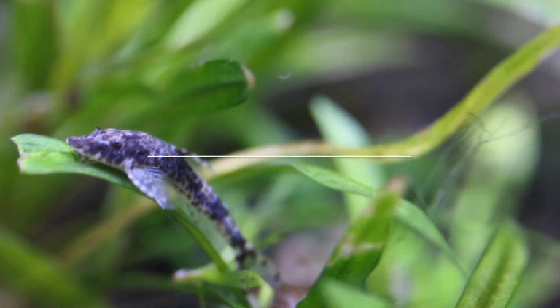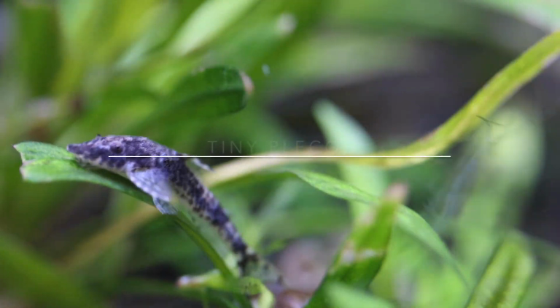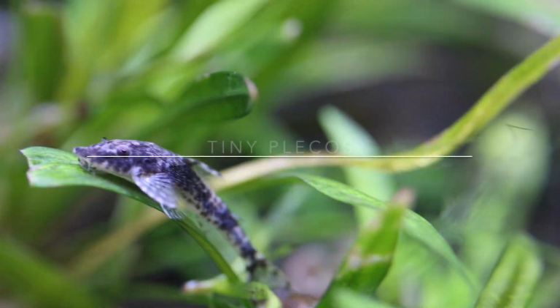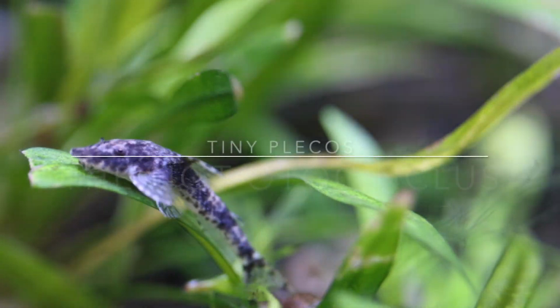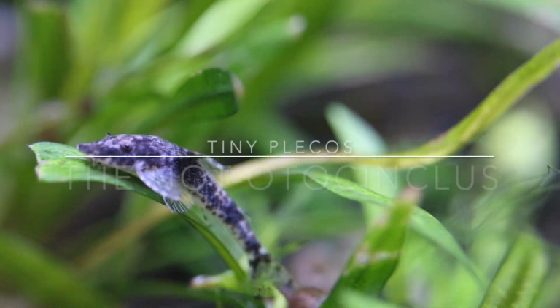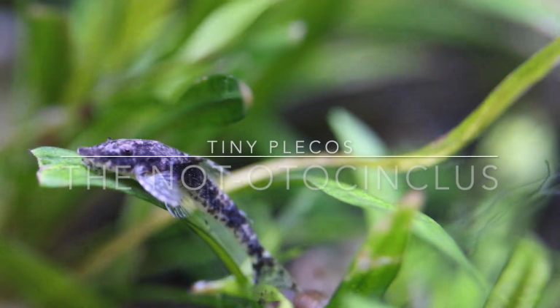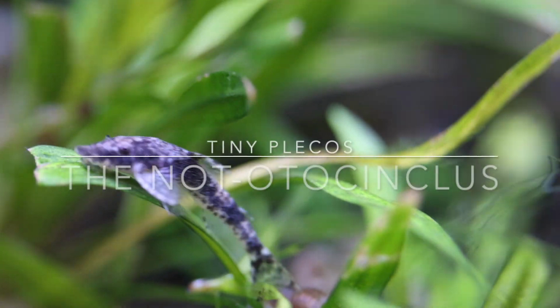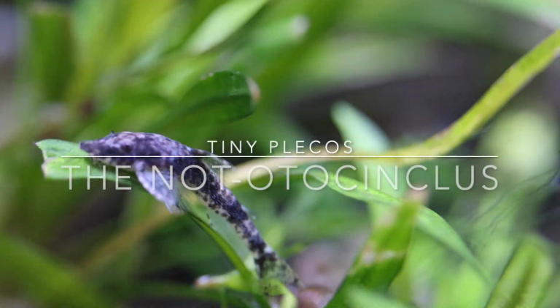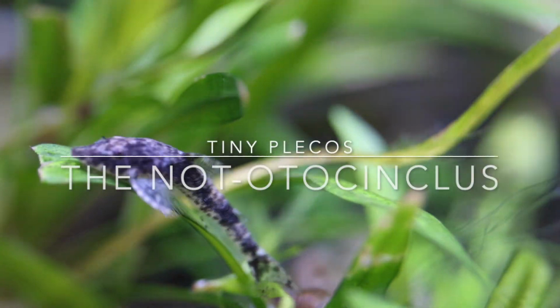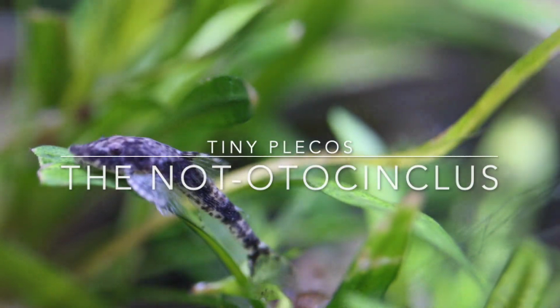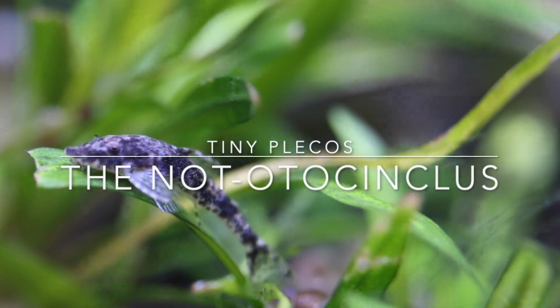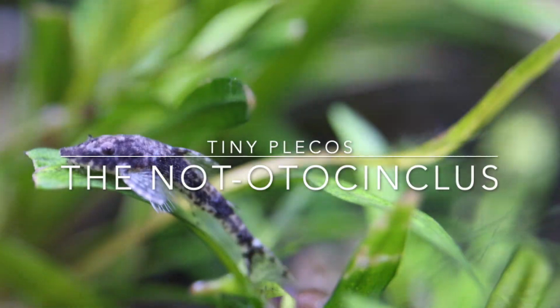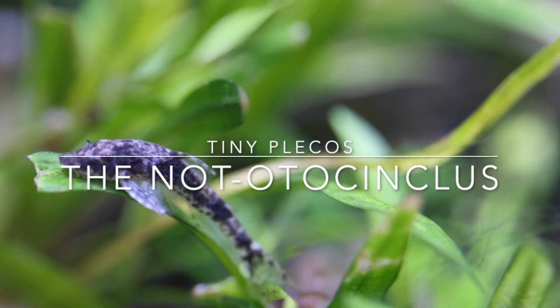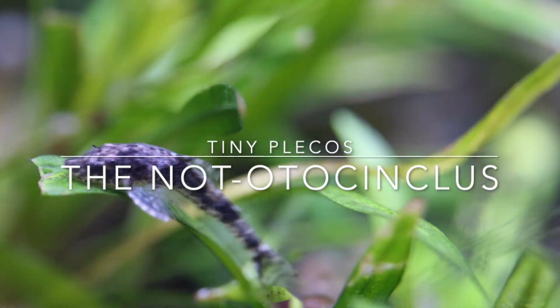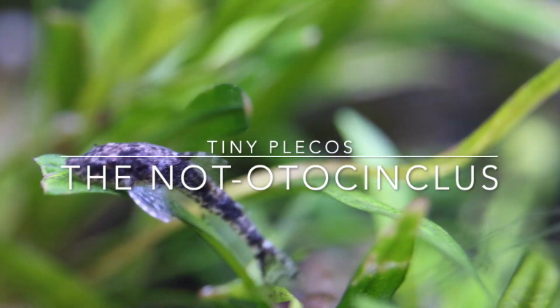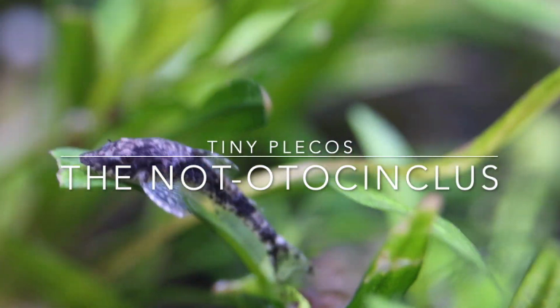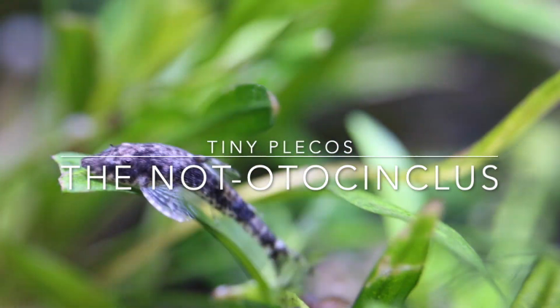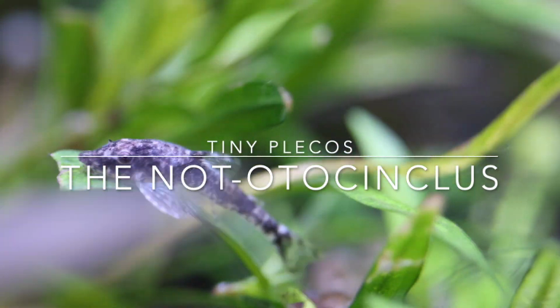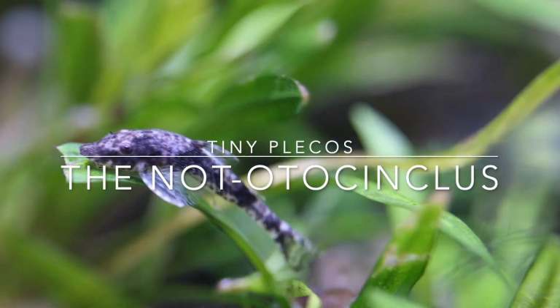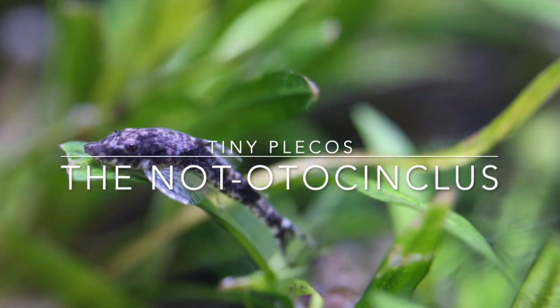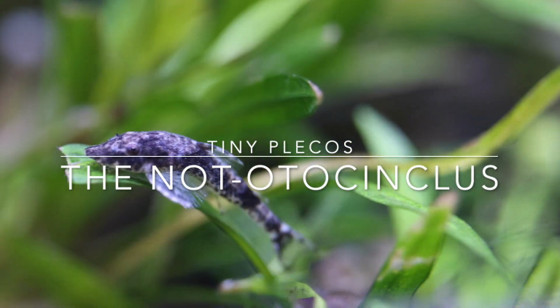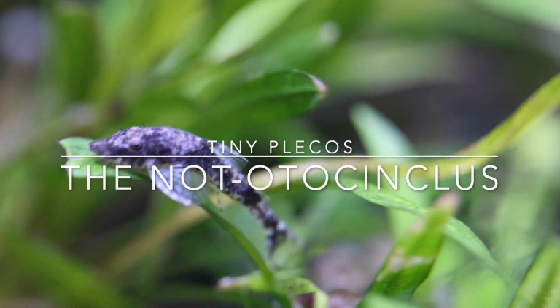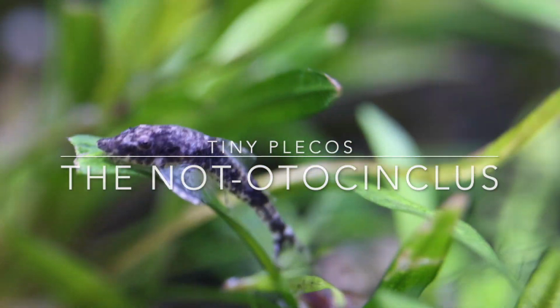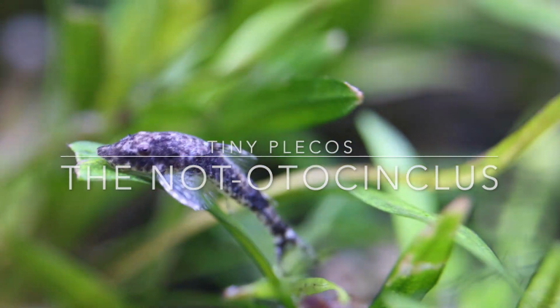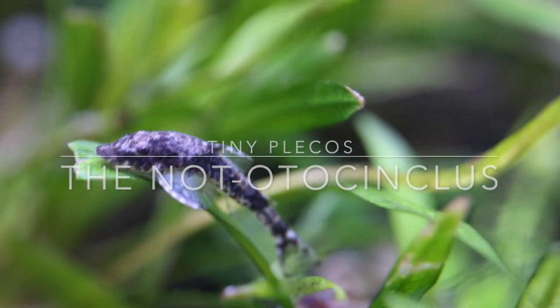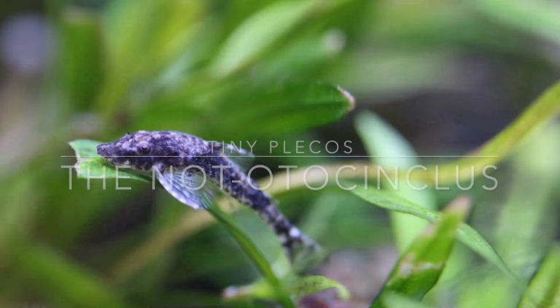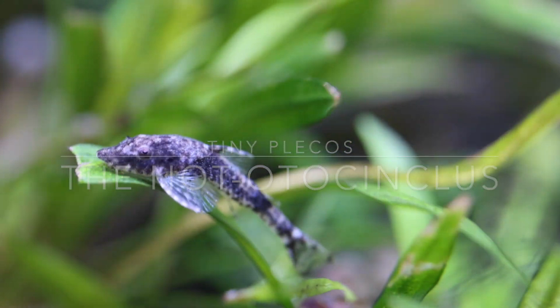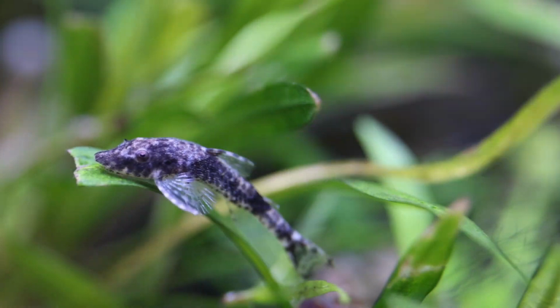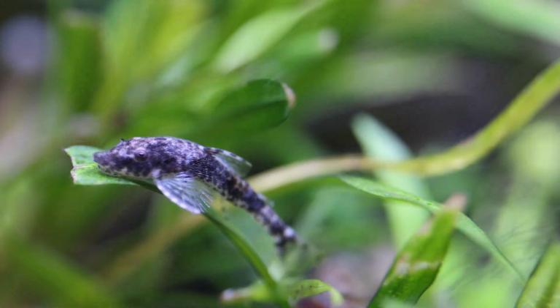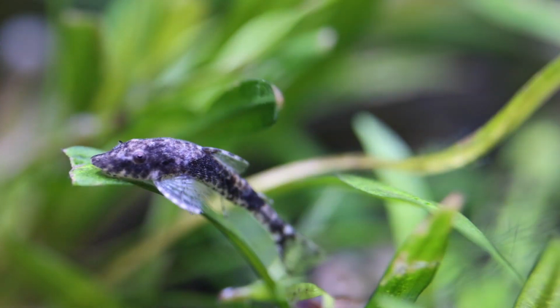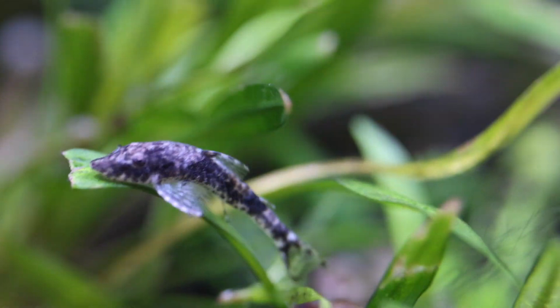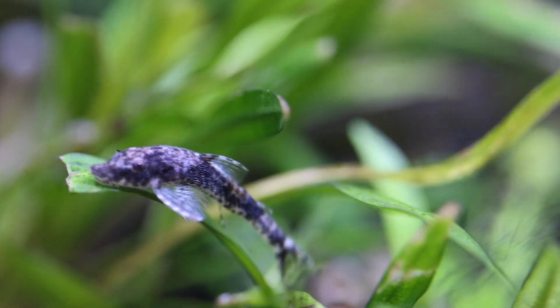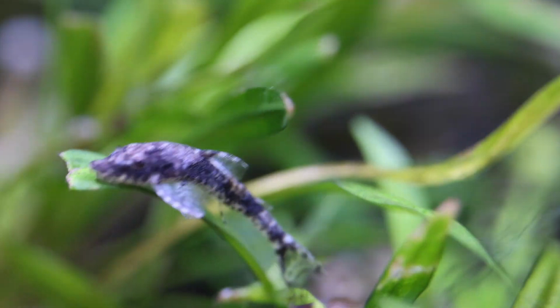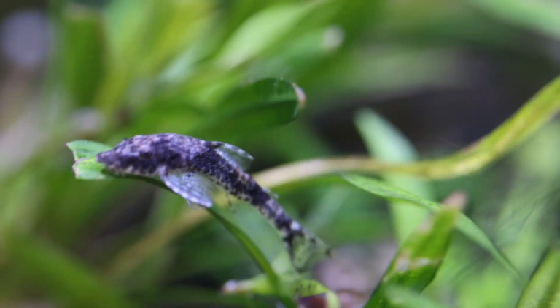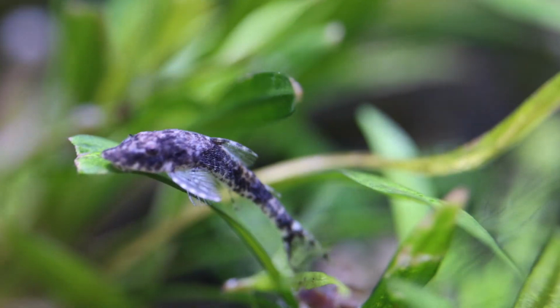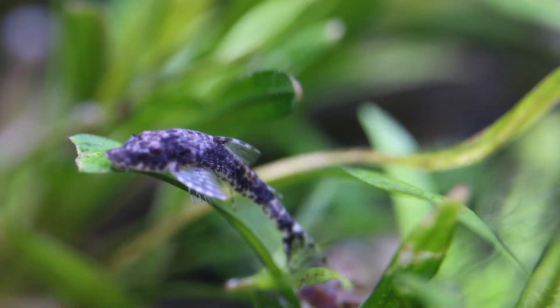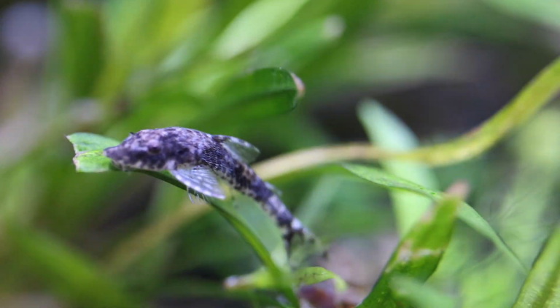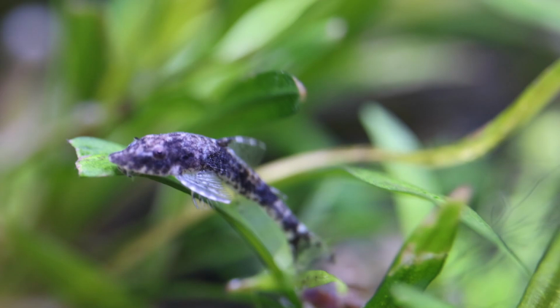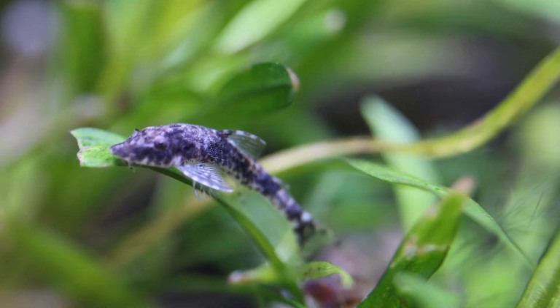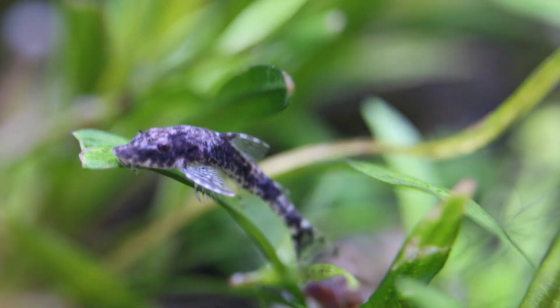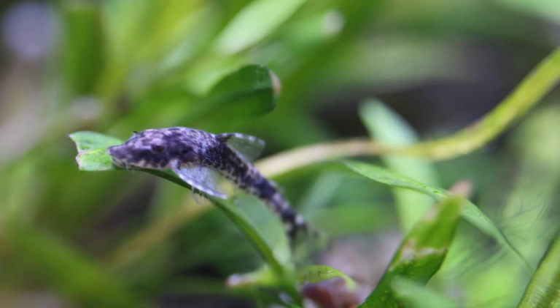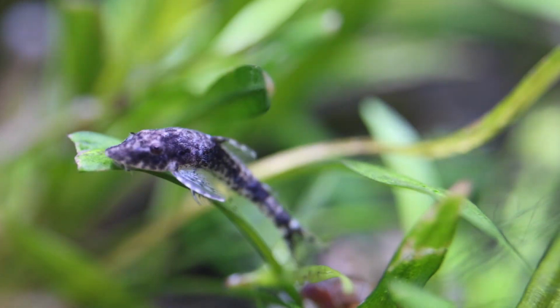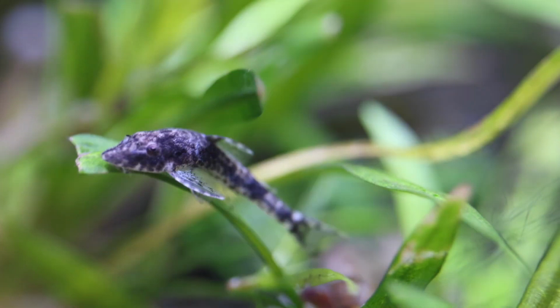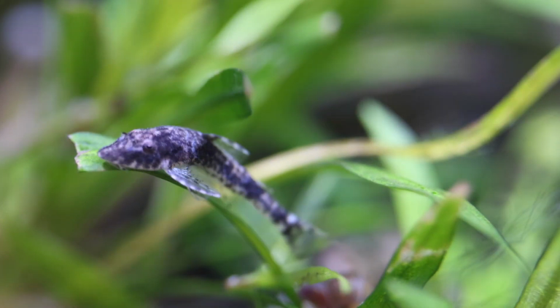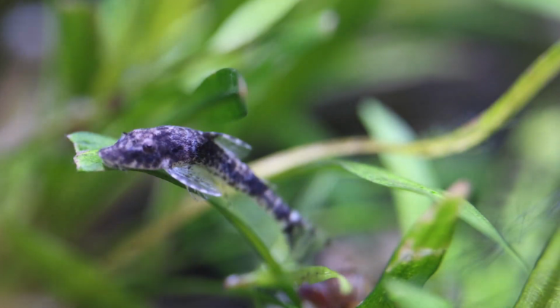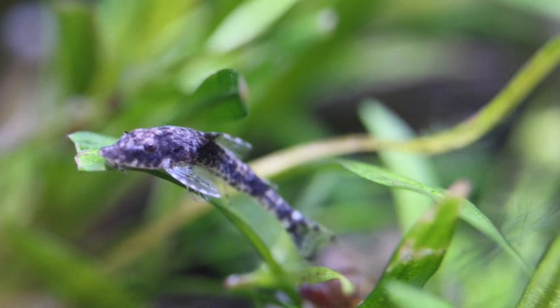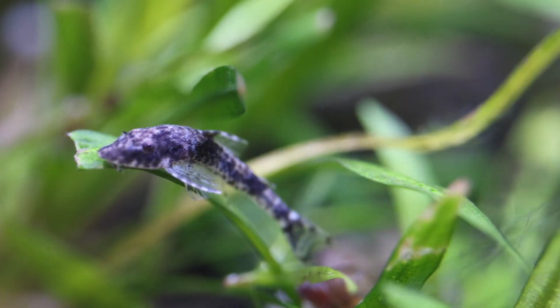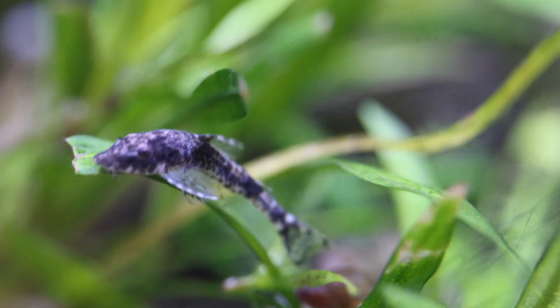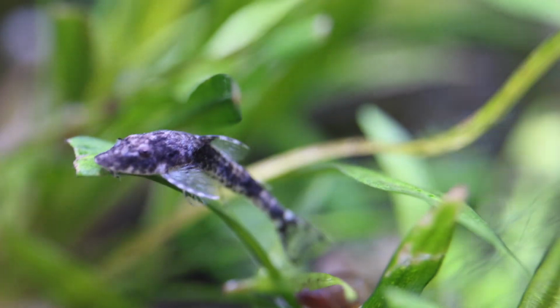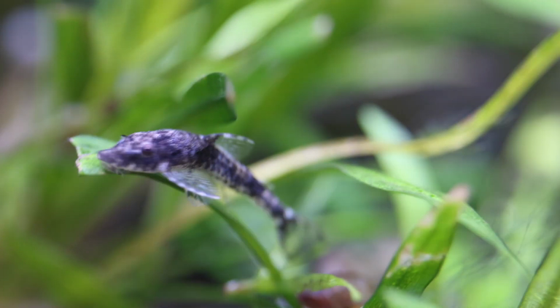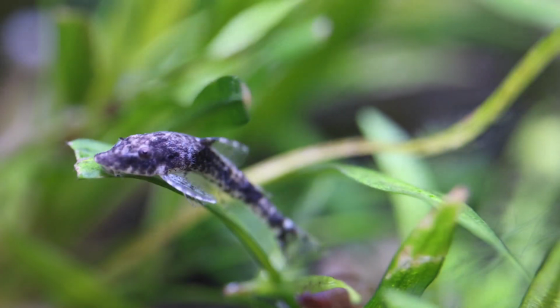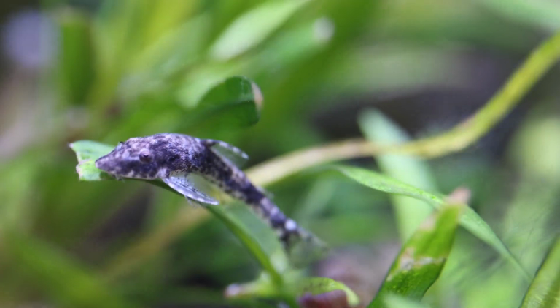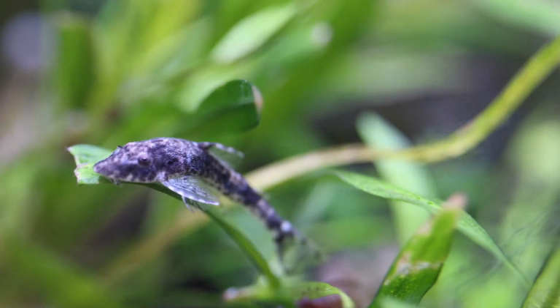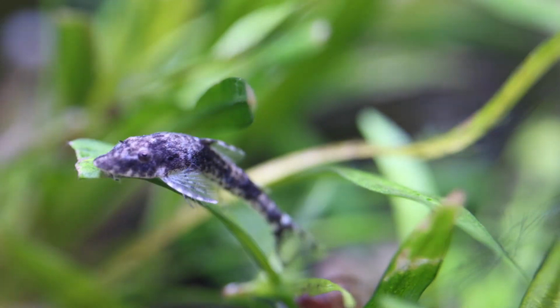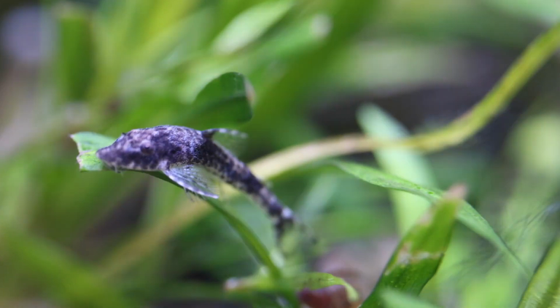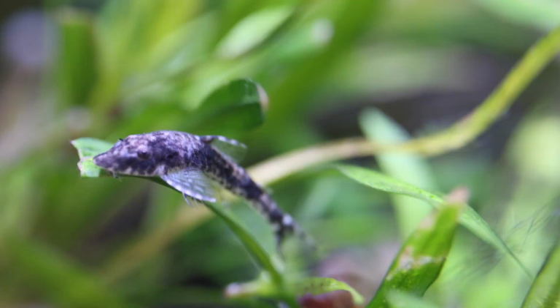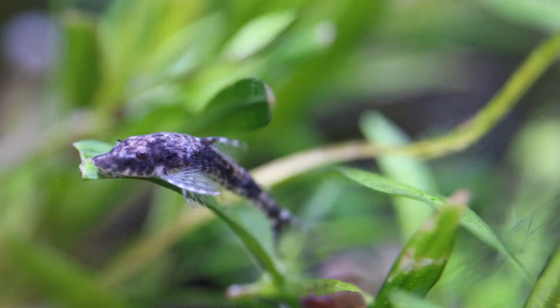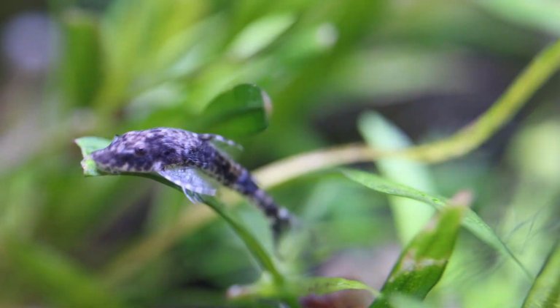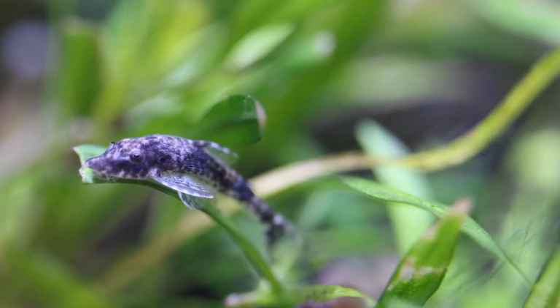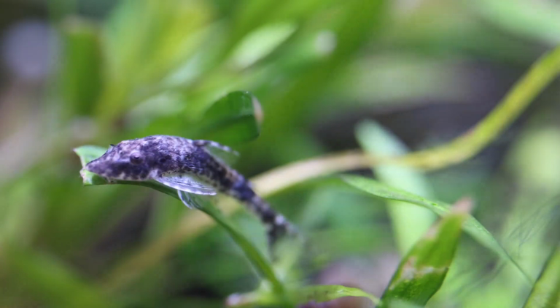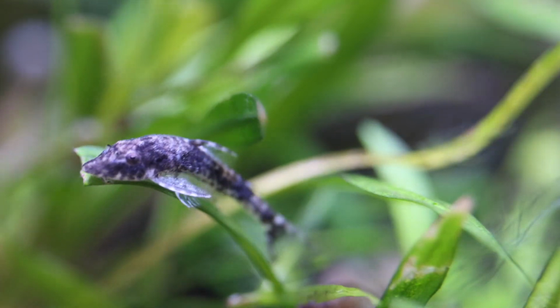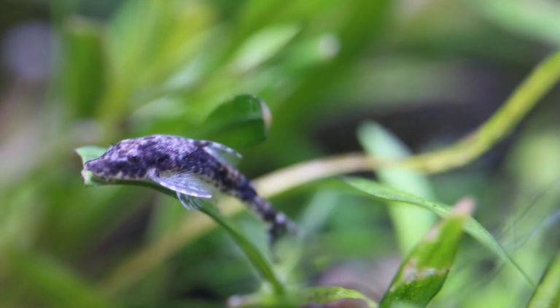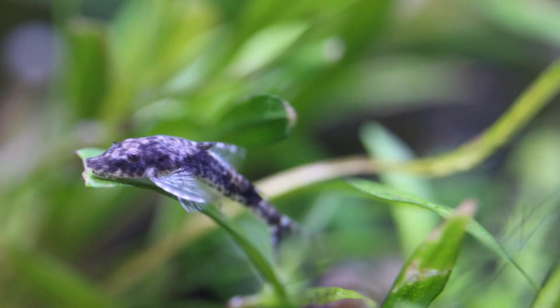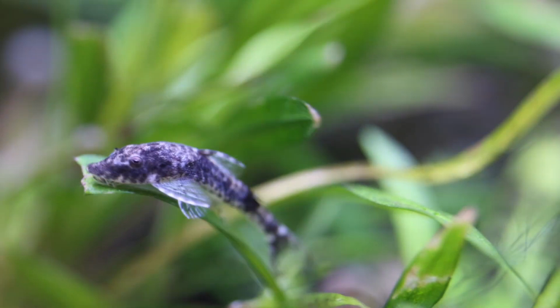Hi, this is Oliver Lucanus from Below Water. Today I want to have a look at the smallest plecos in the world, the many genera that are not Otocinclus.